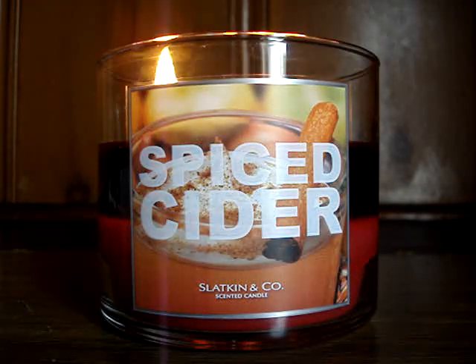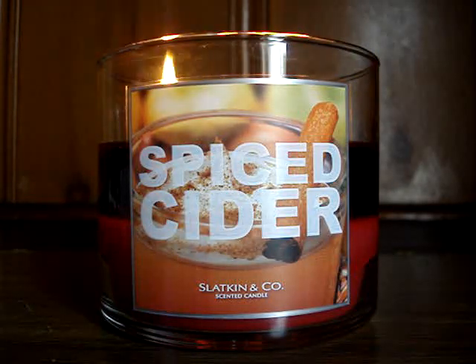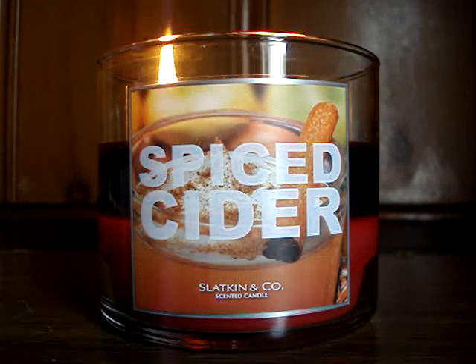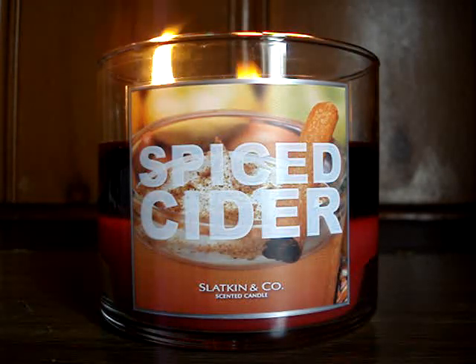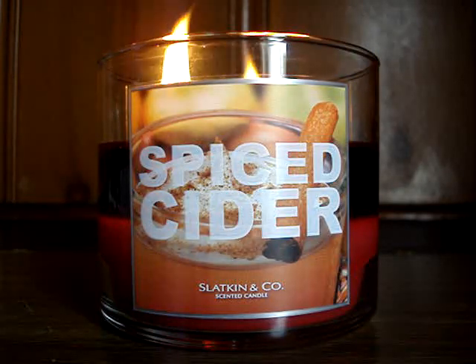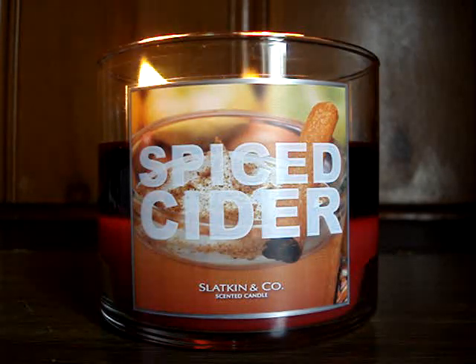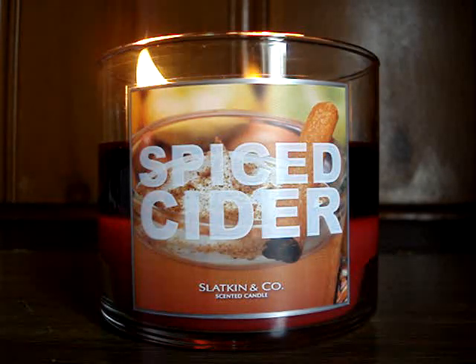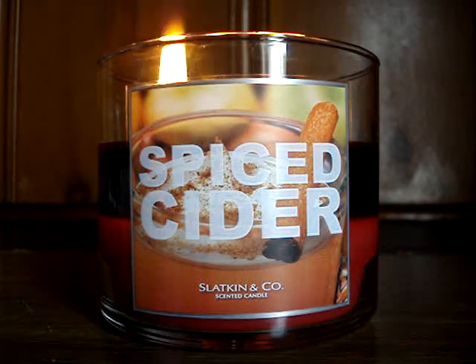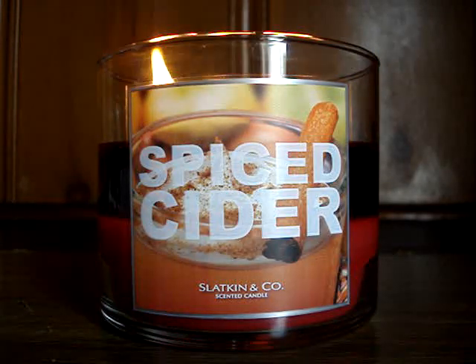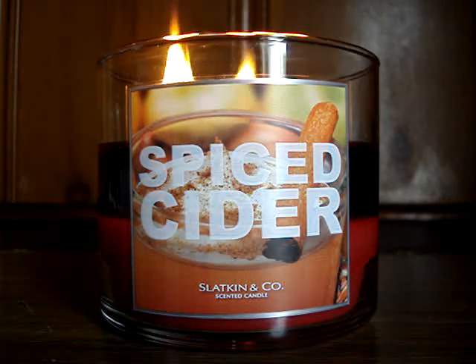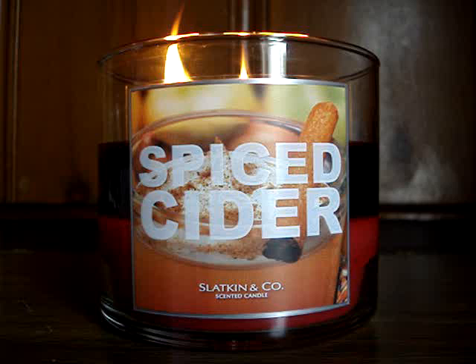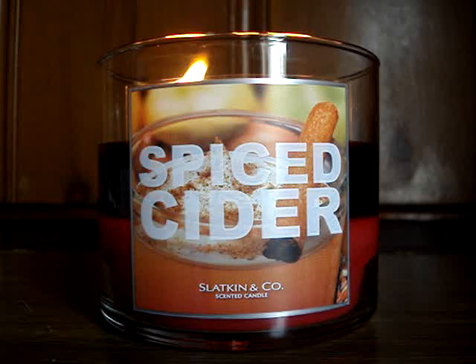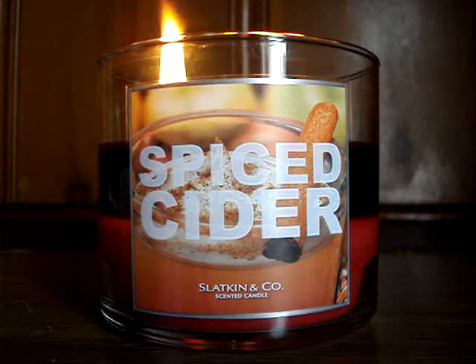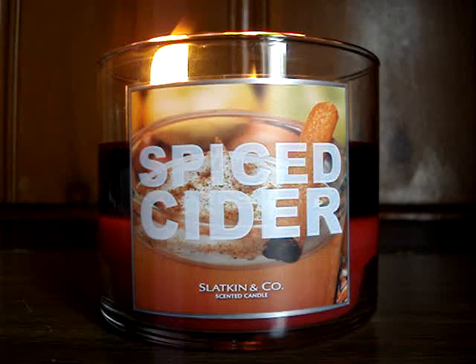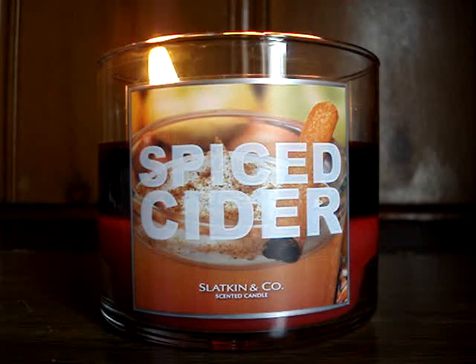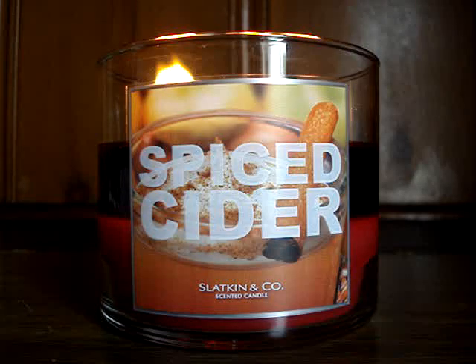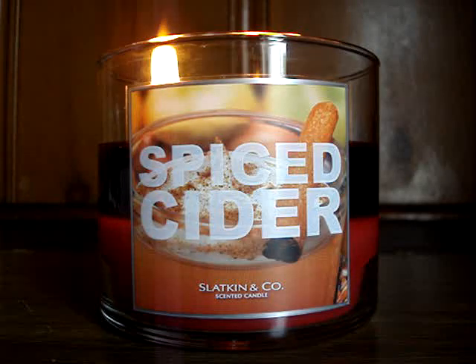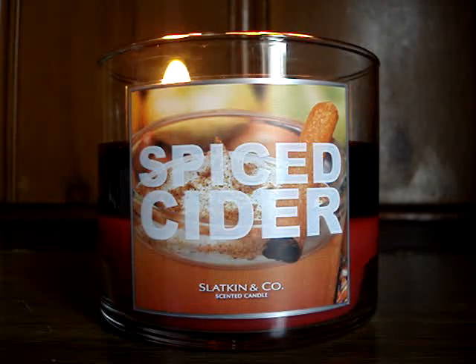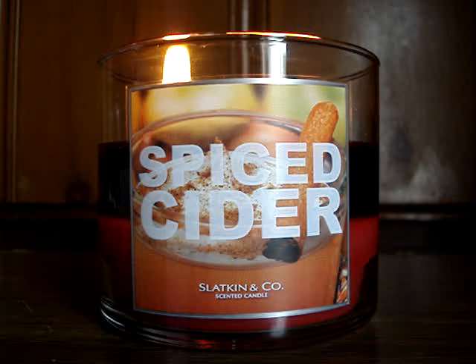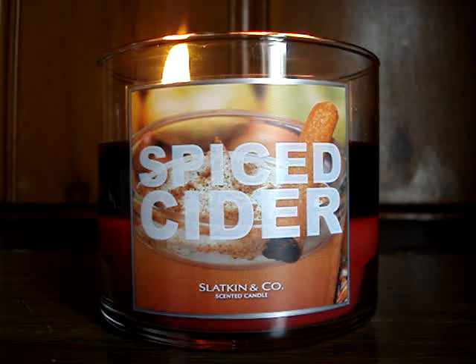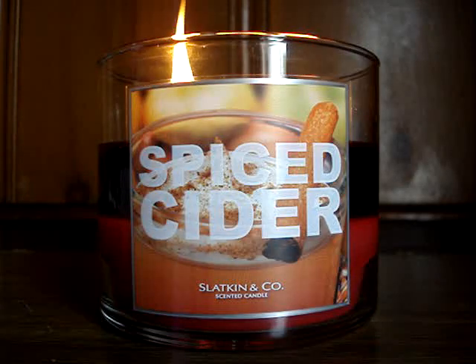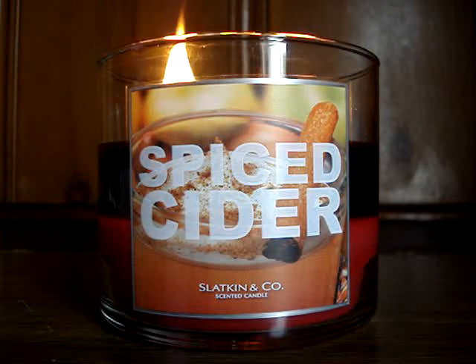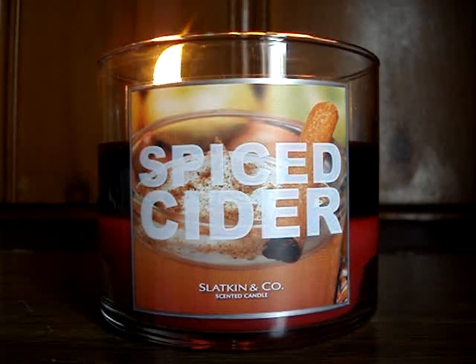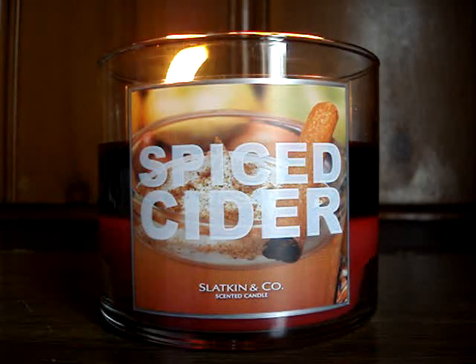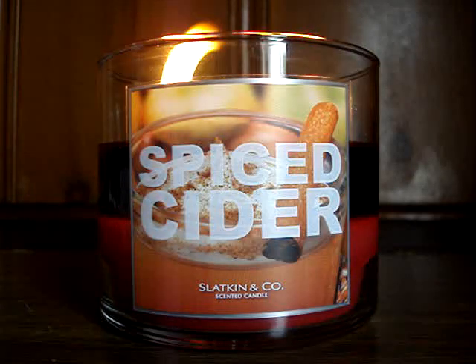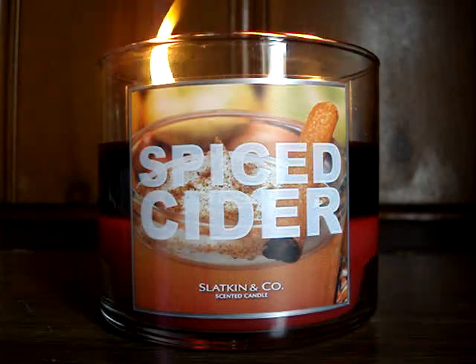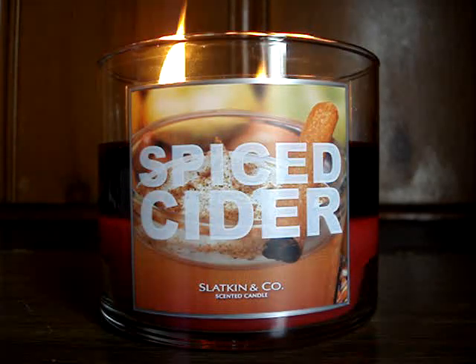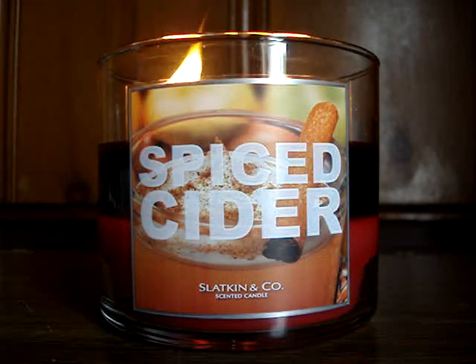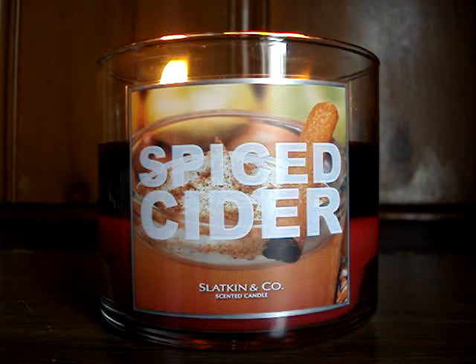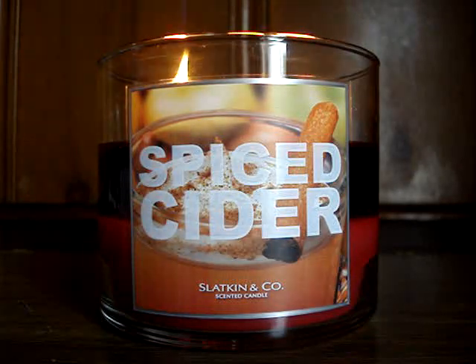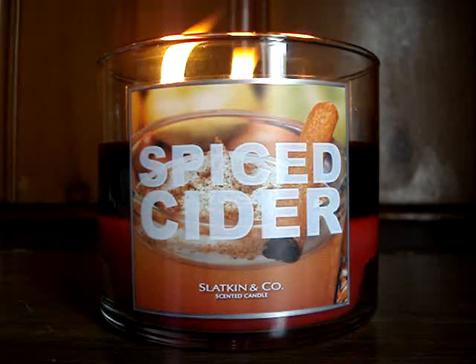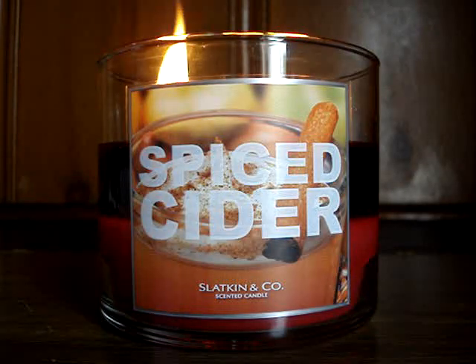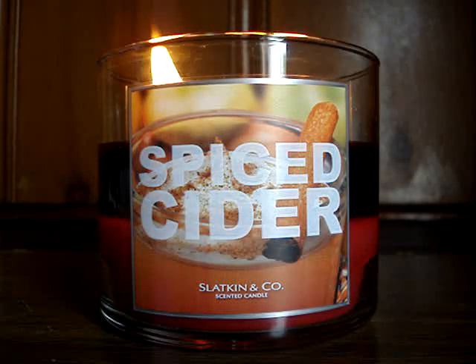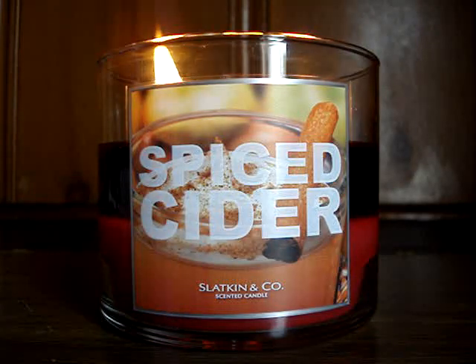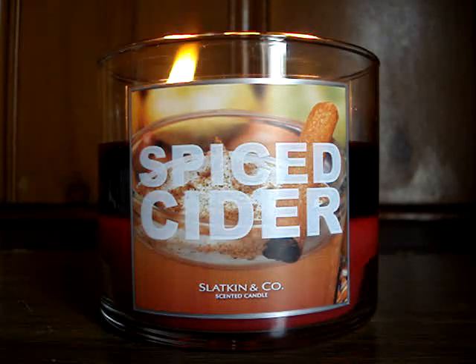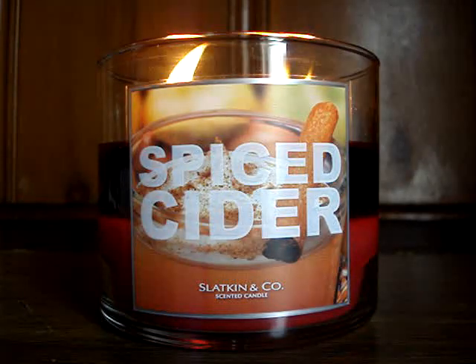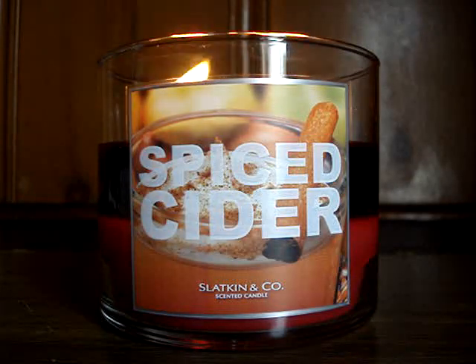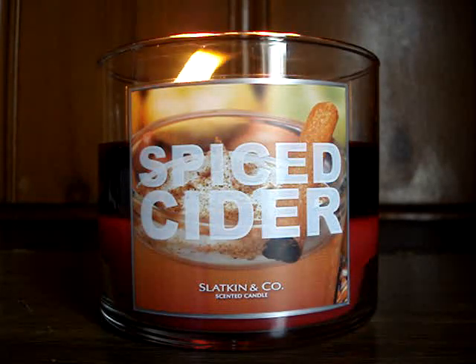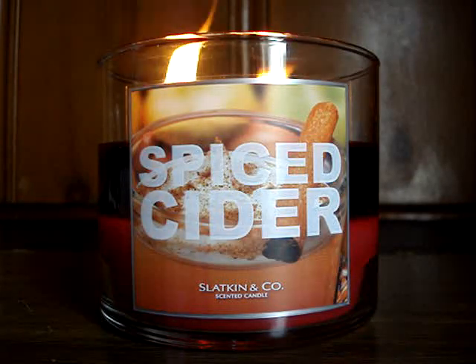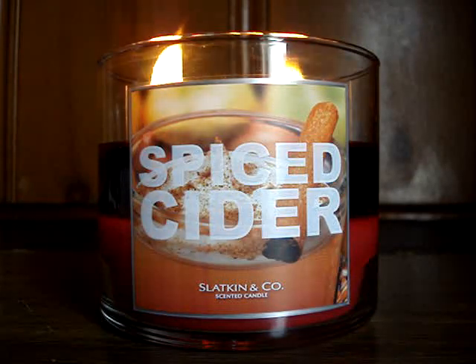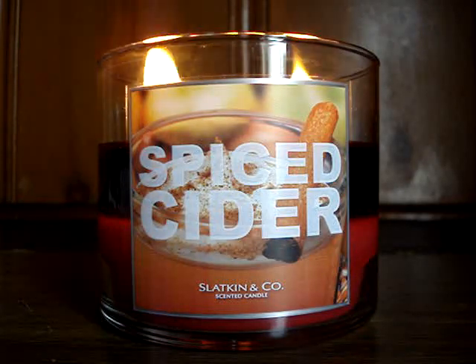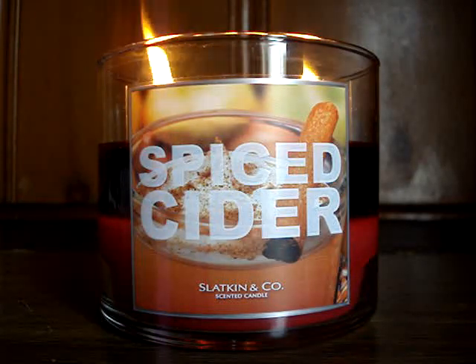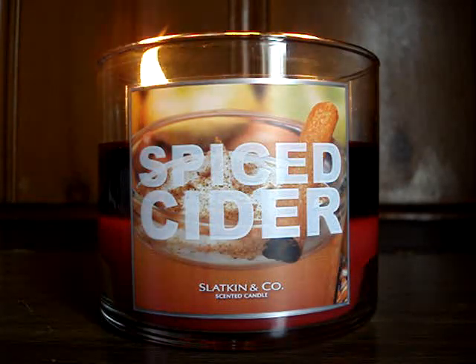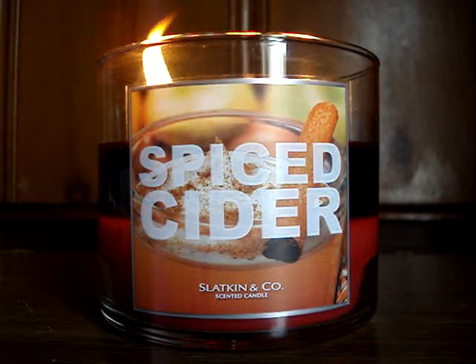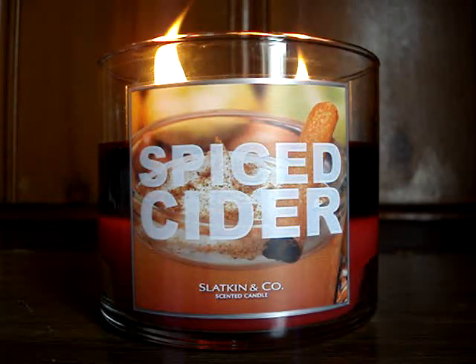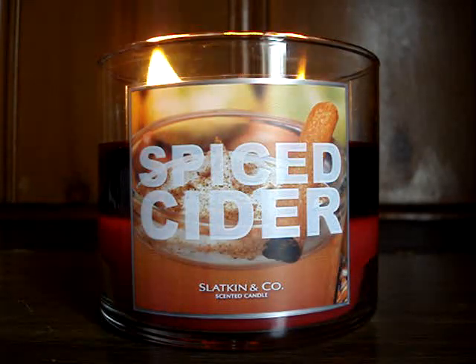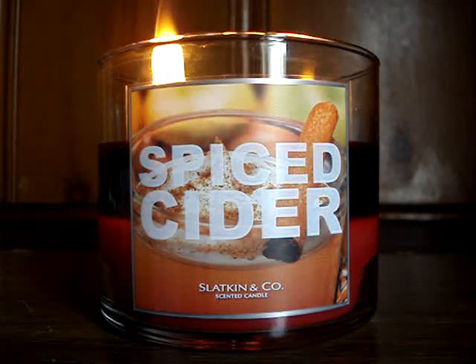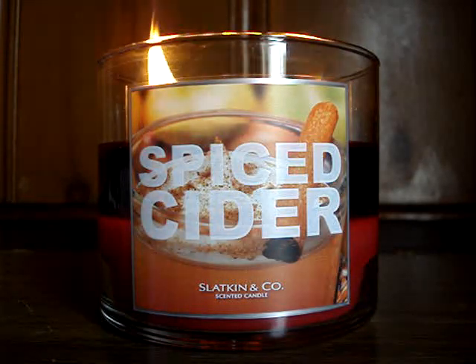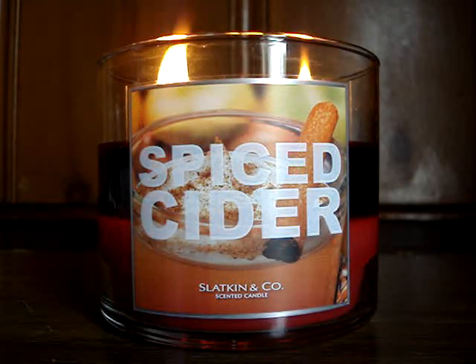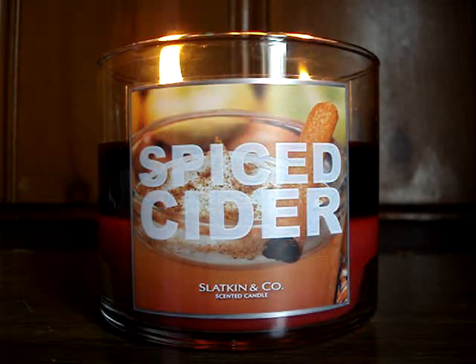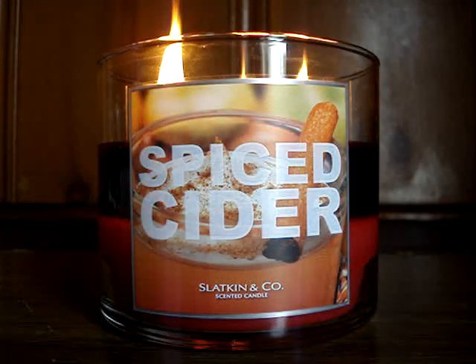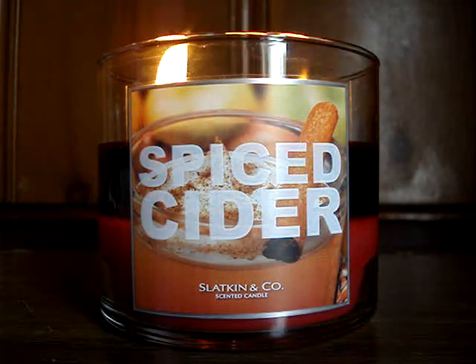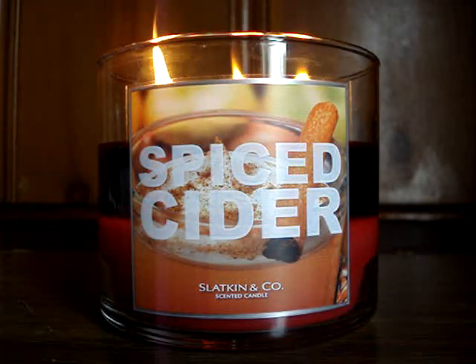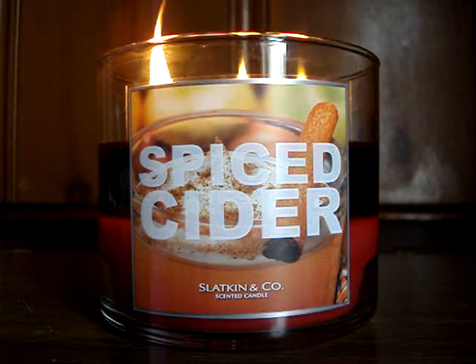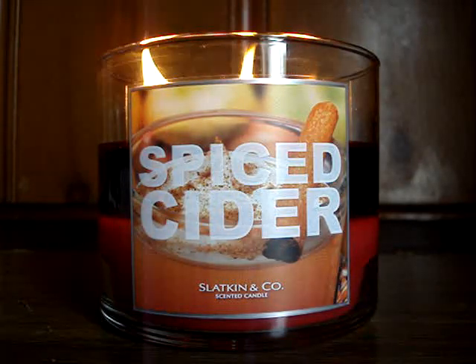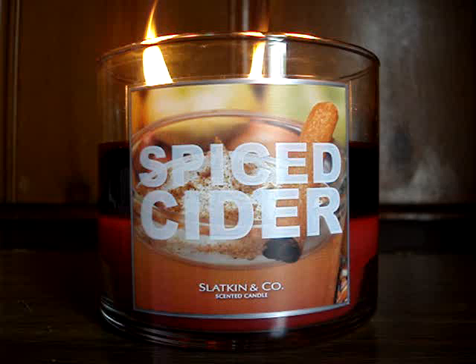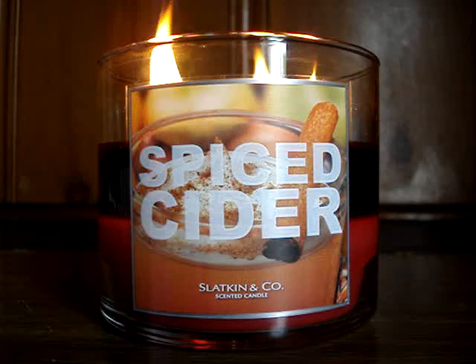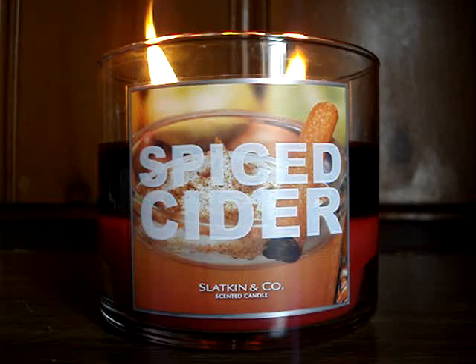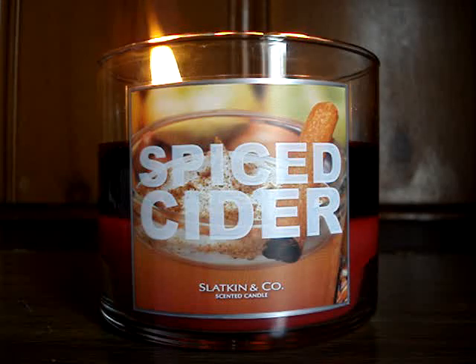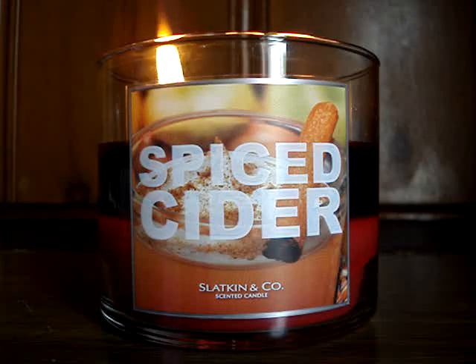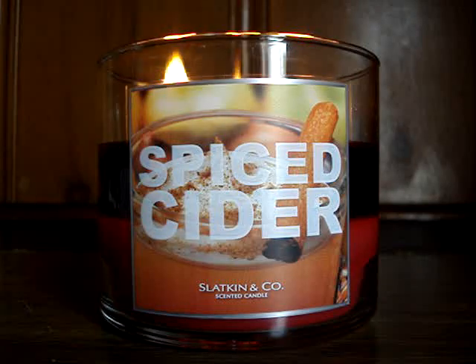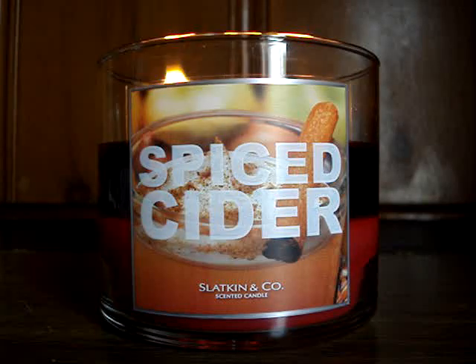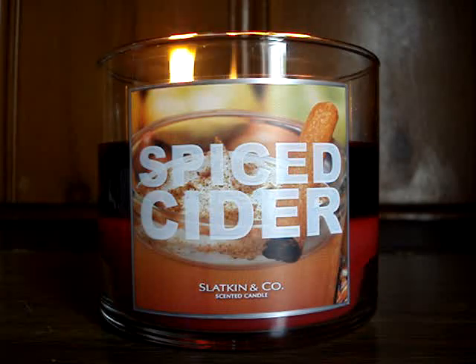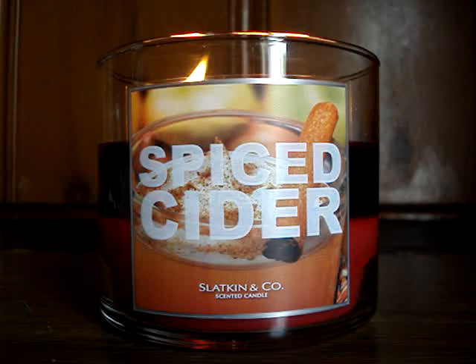Perfection. I don't know where the hell I got off saying that this candle was boring and needed to be canned, but gladly I was mistaken.